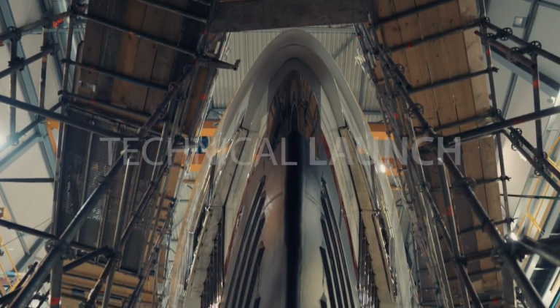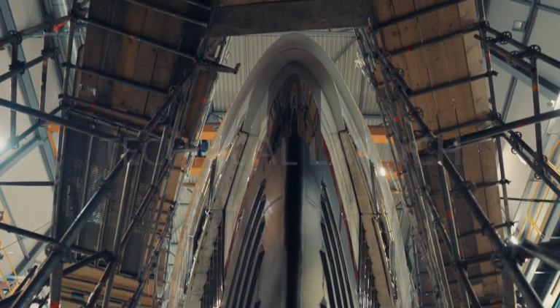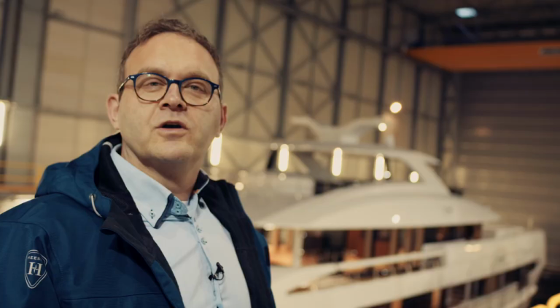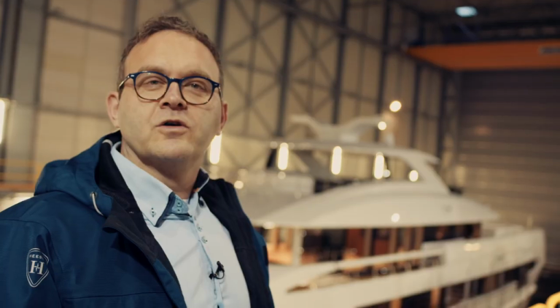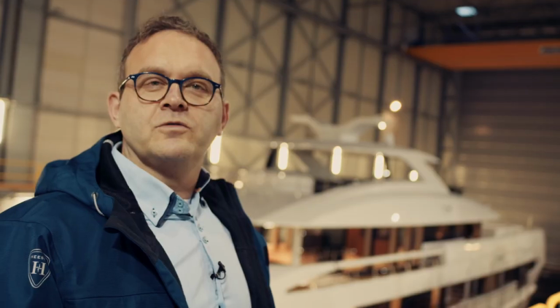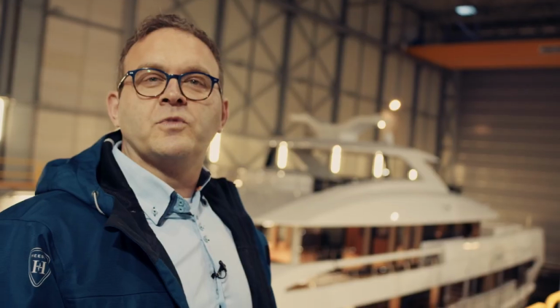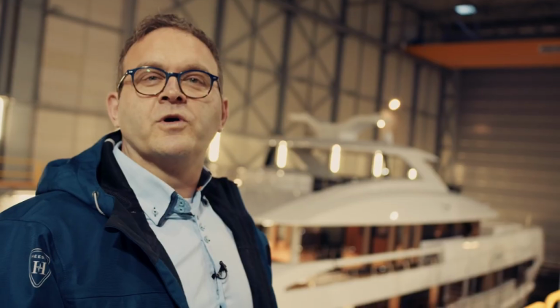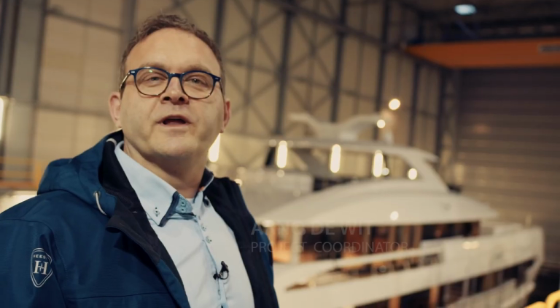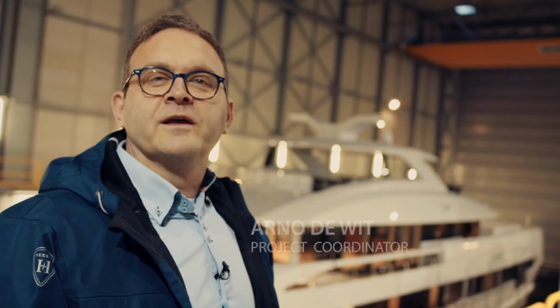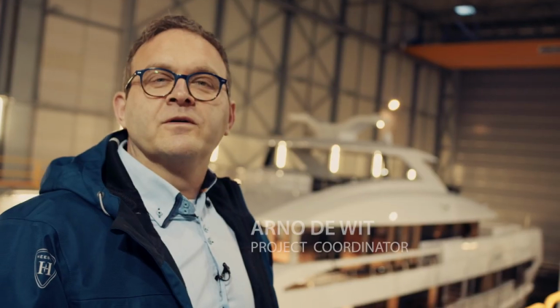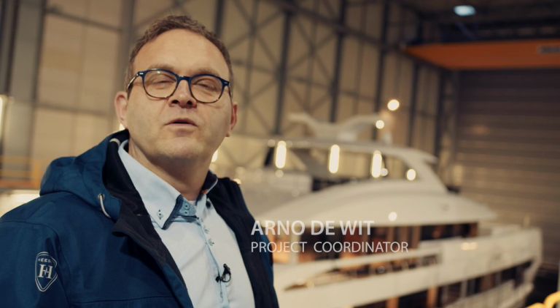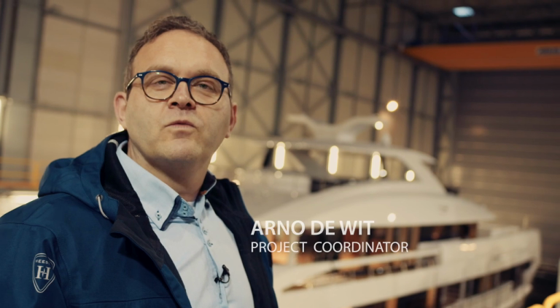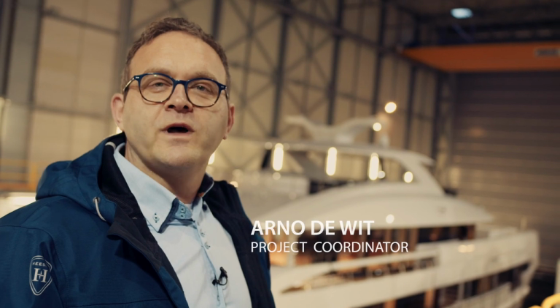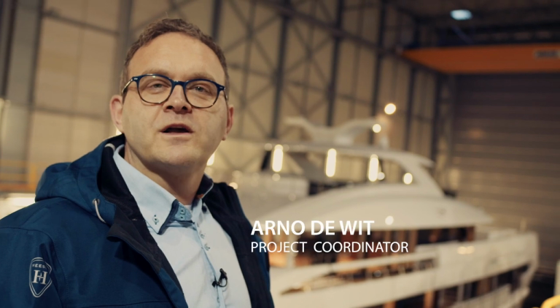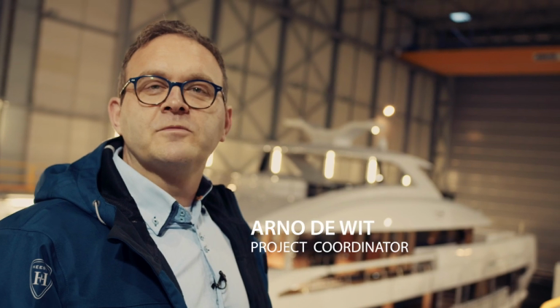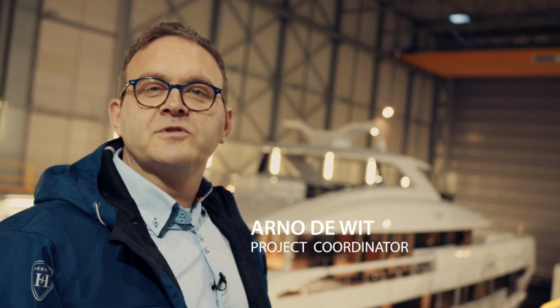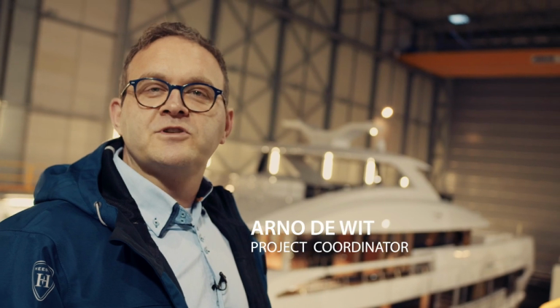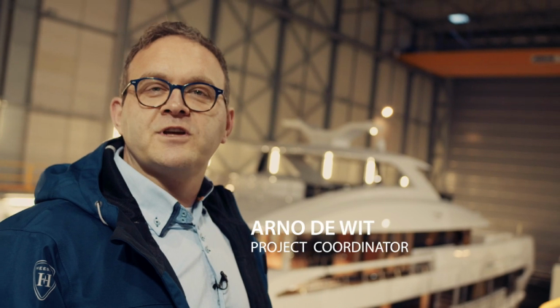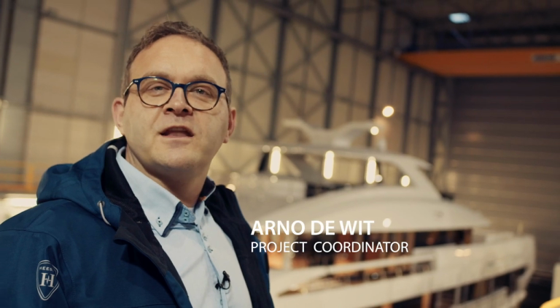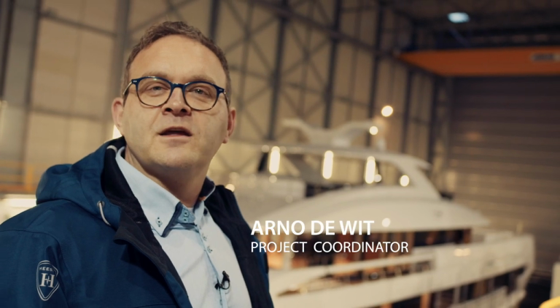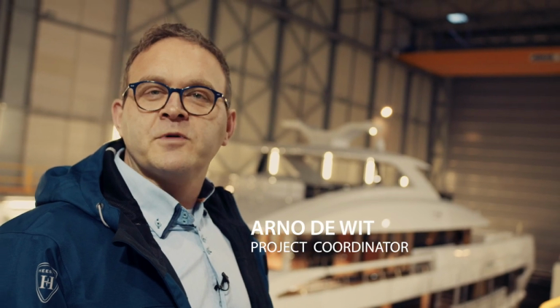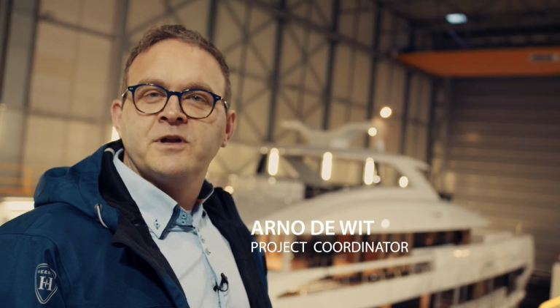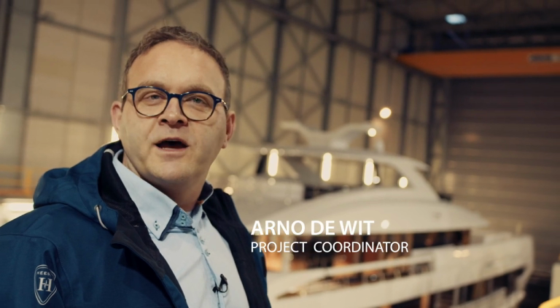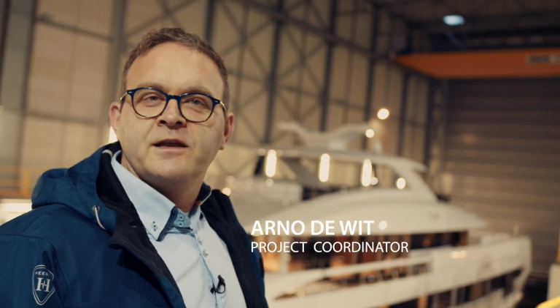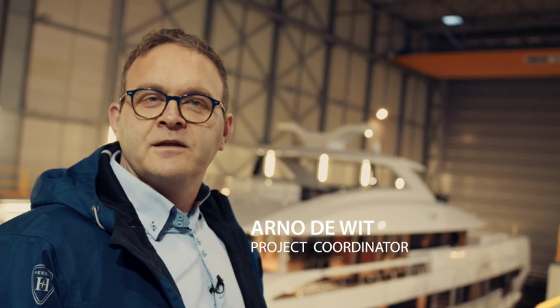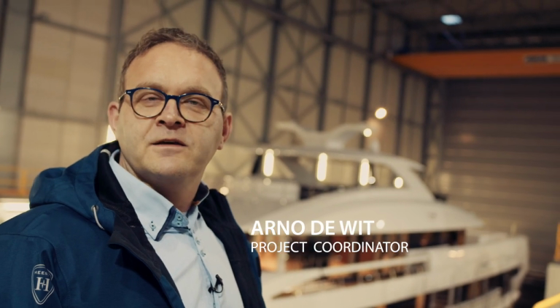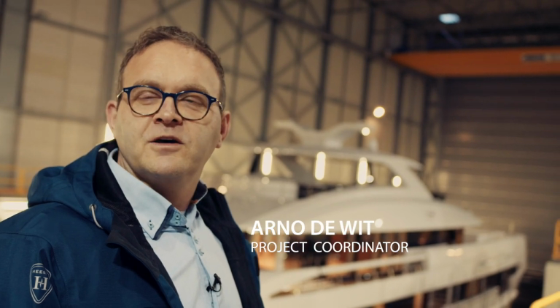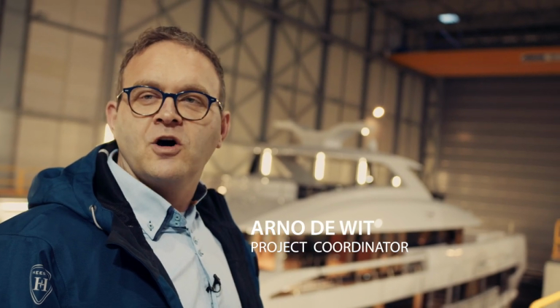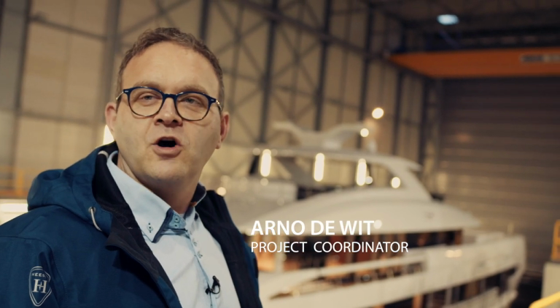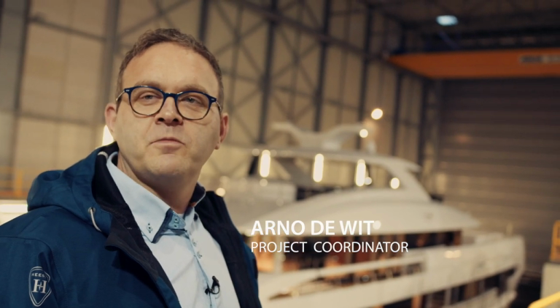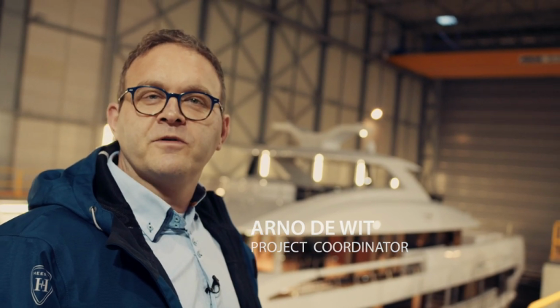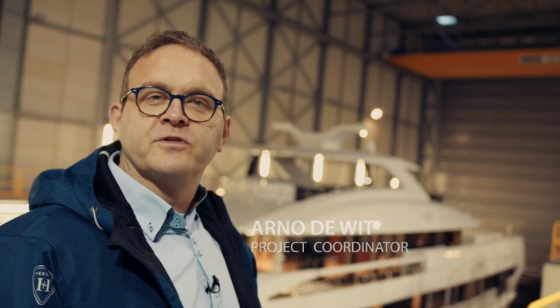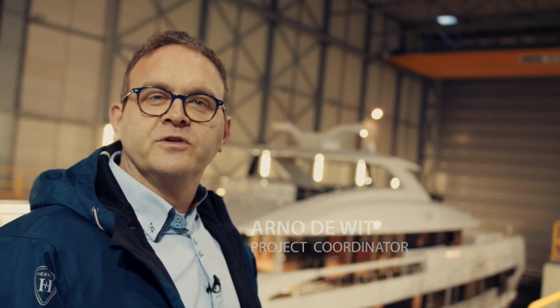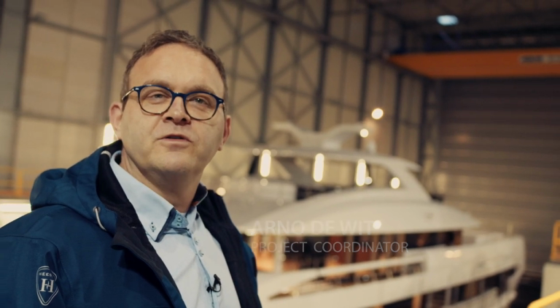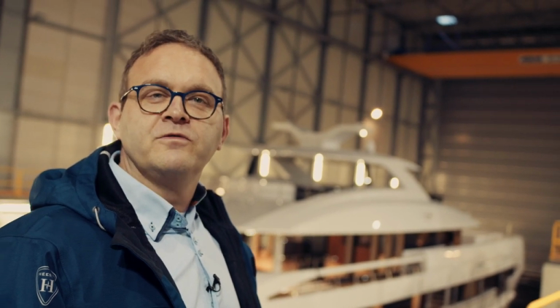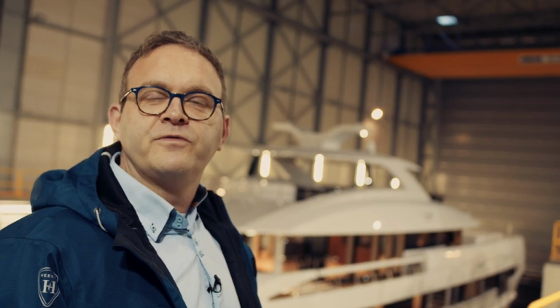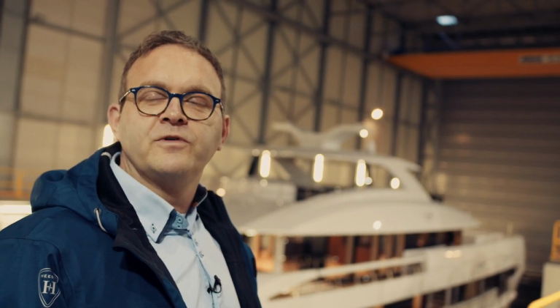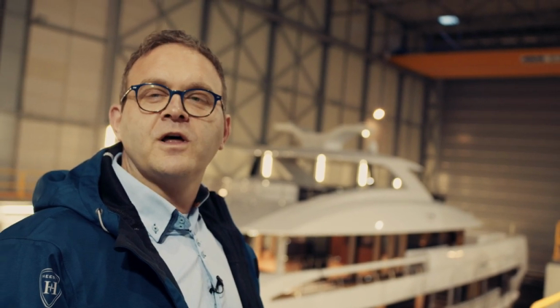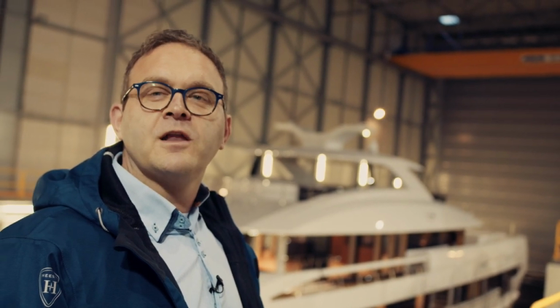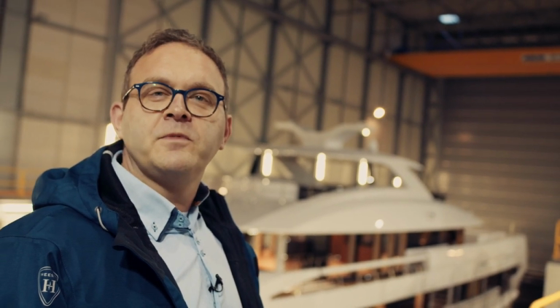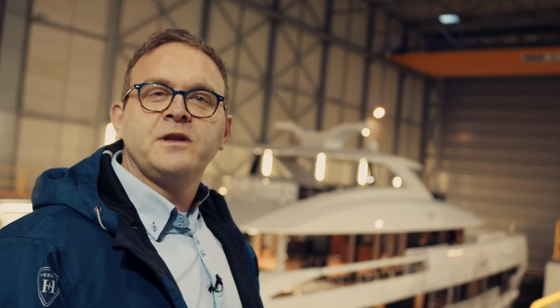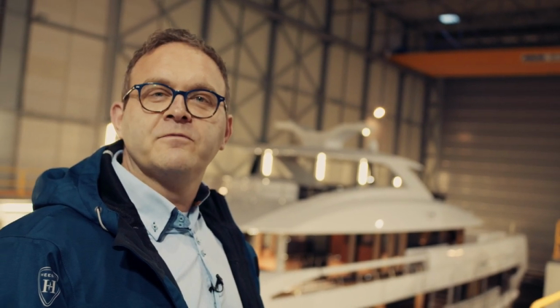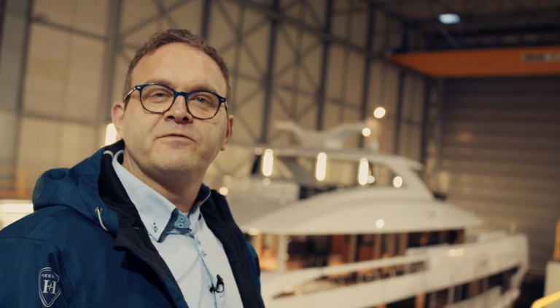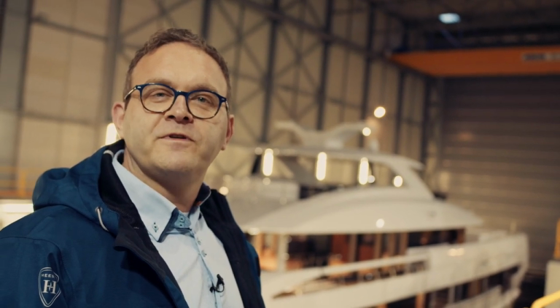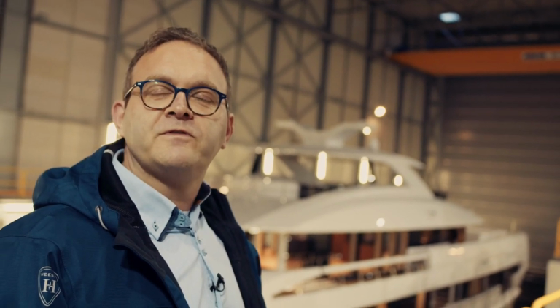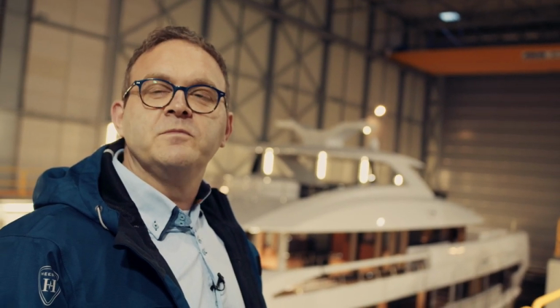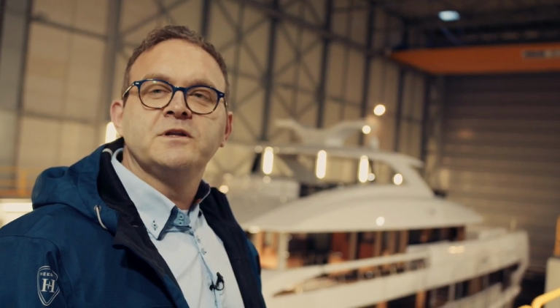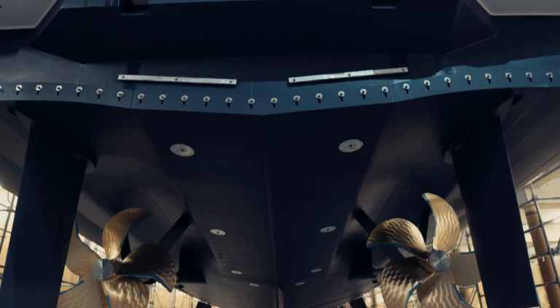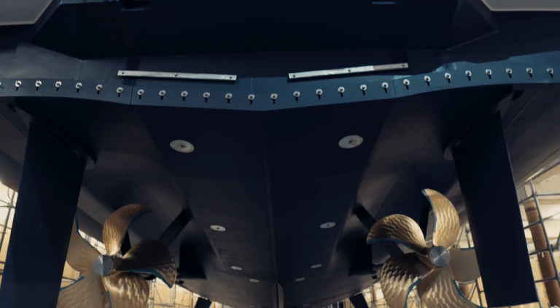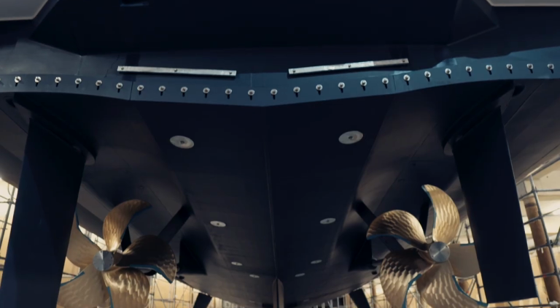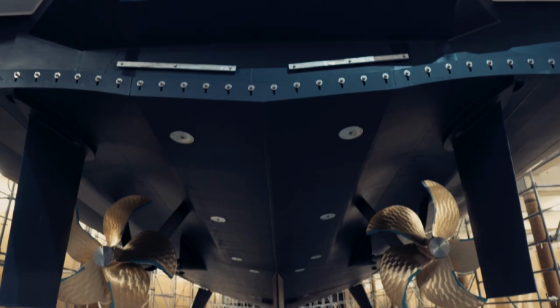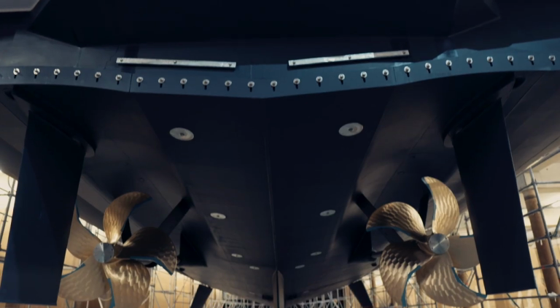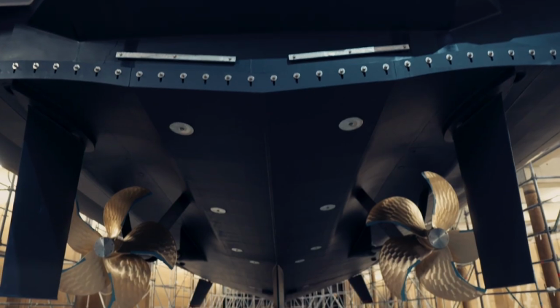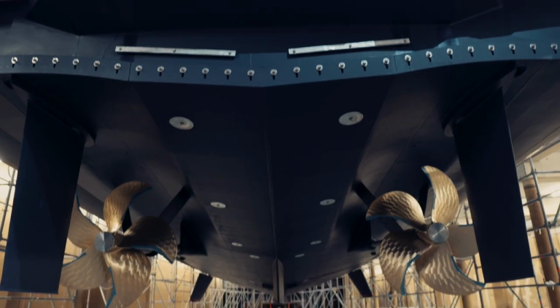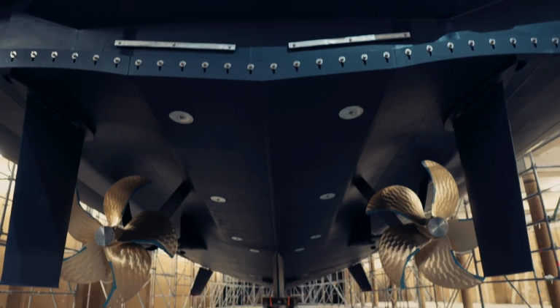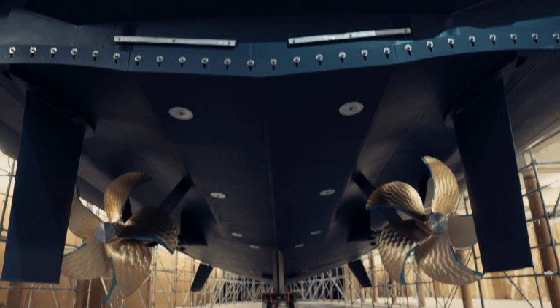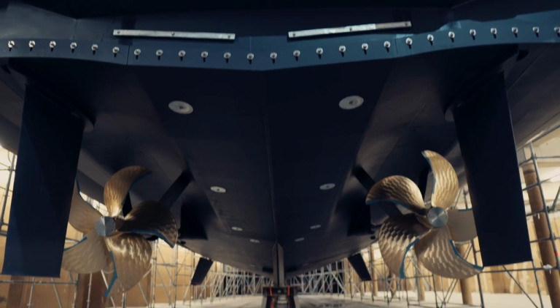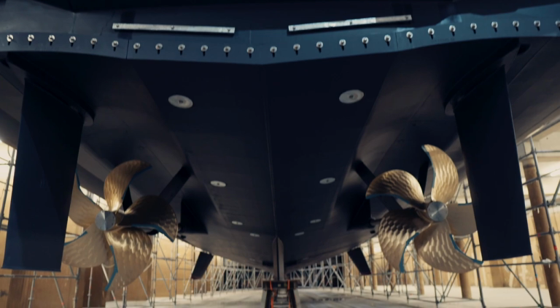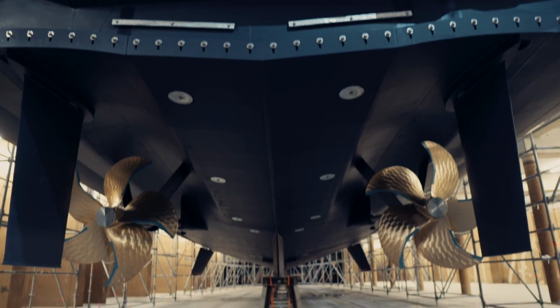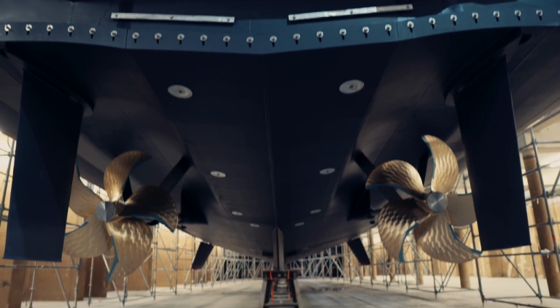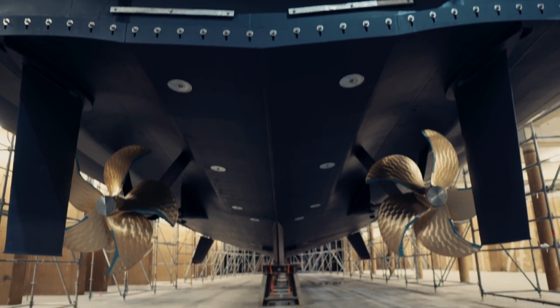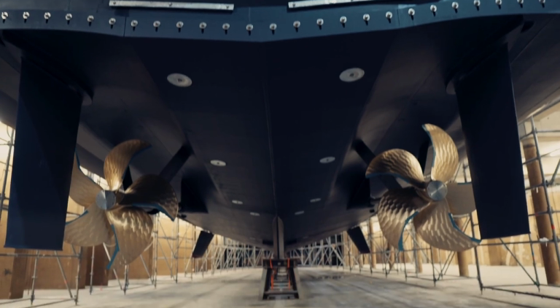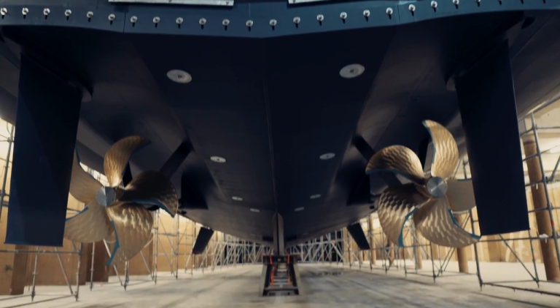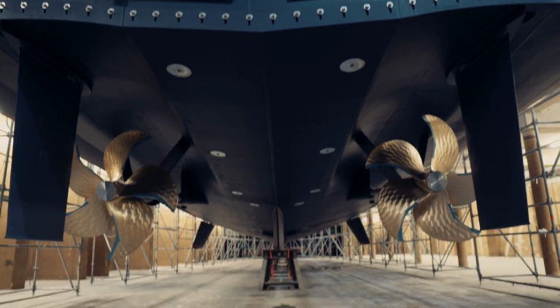Good morning, welcome to Shed number 9, home of the new full aluminium 50-meter yacht, project Altea.